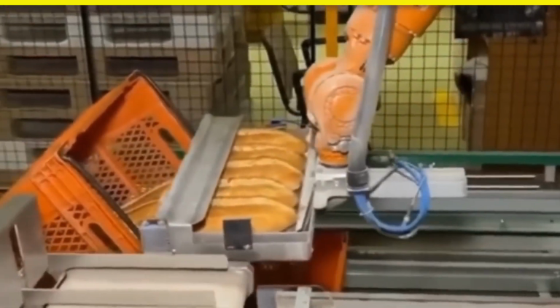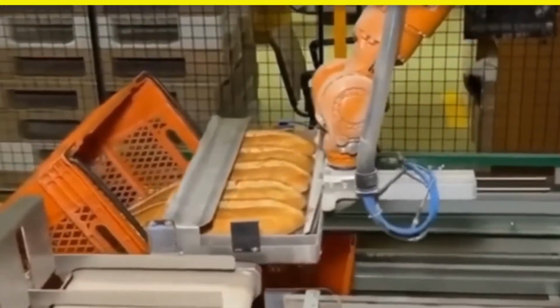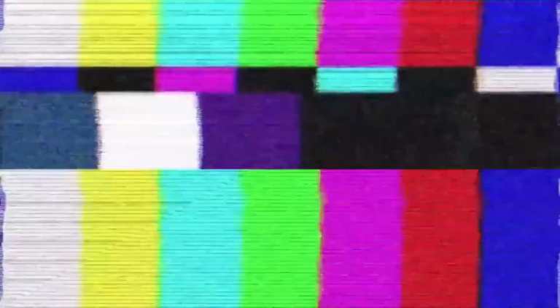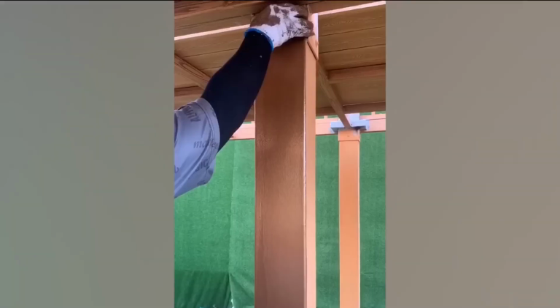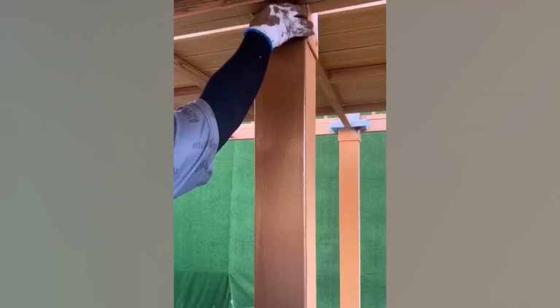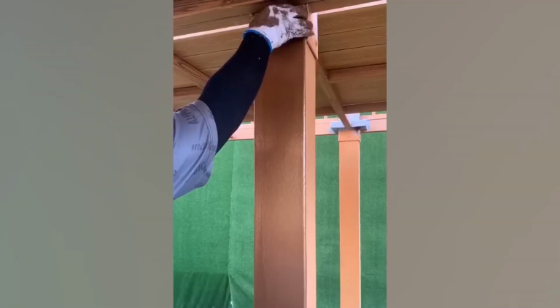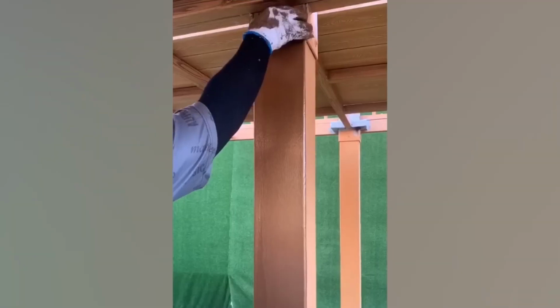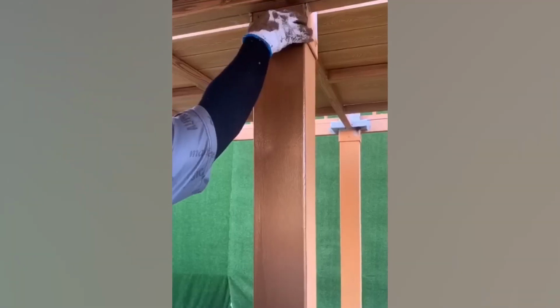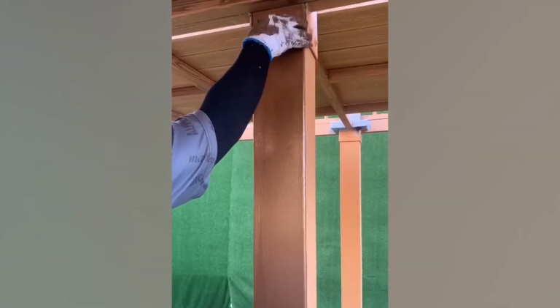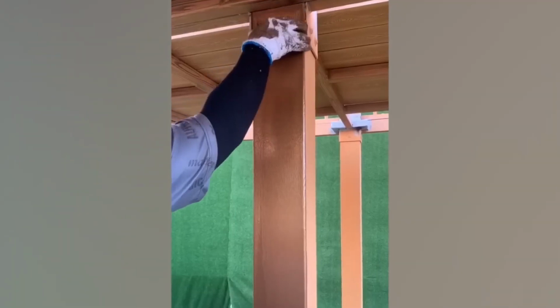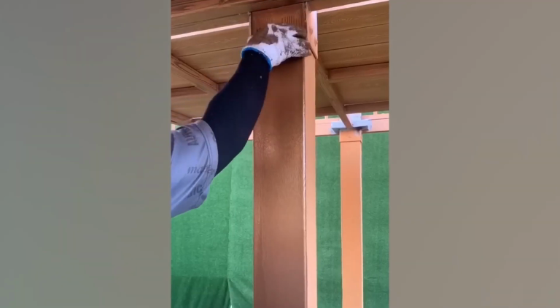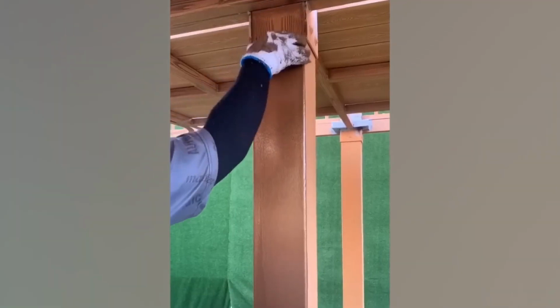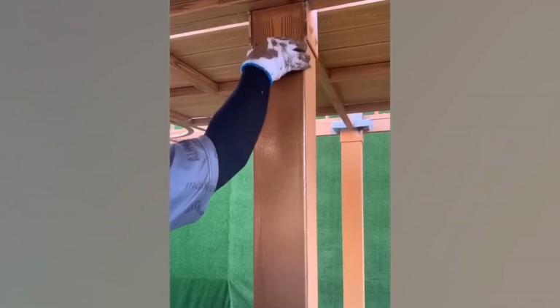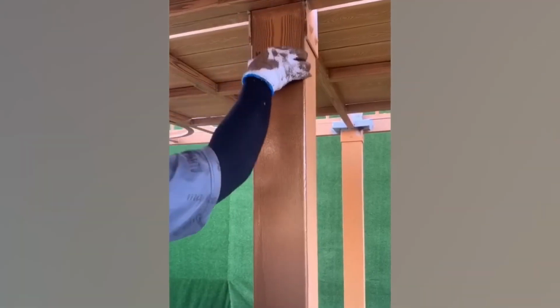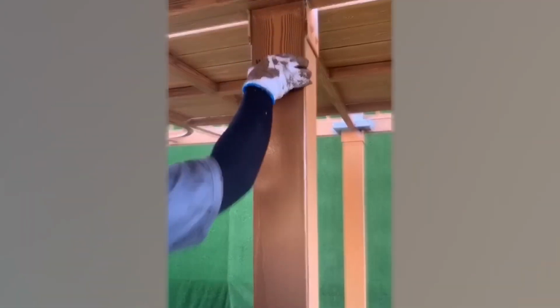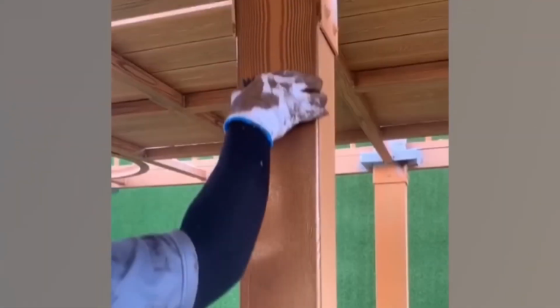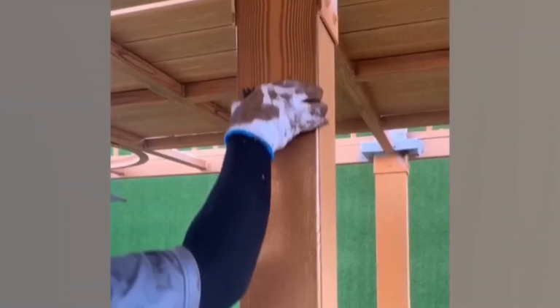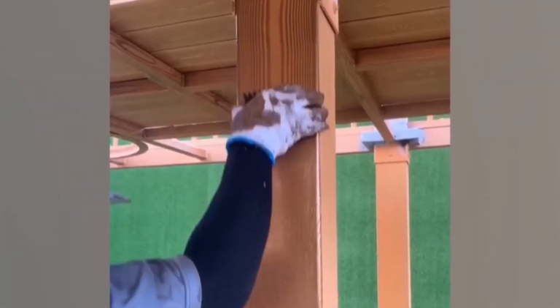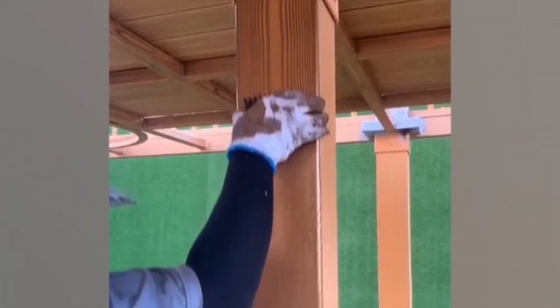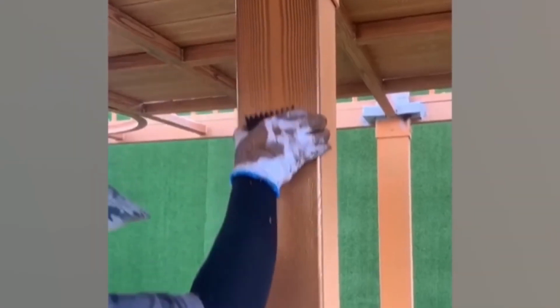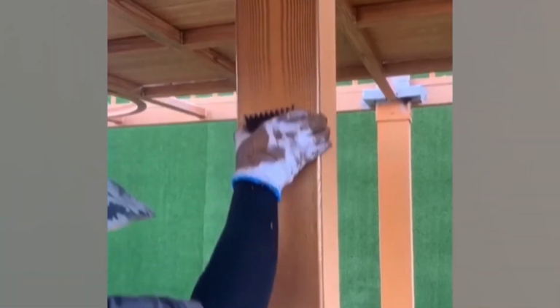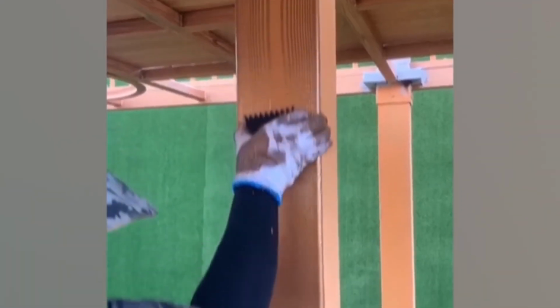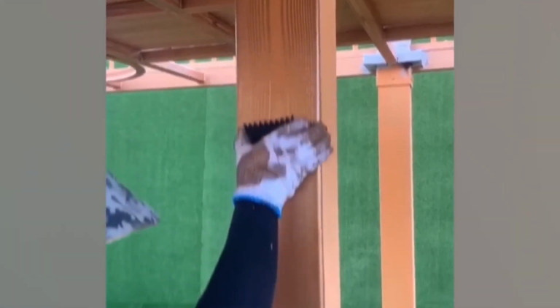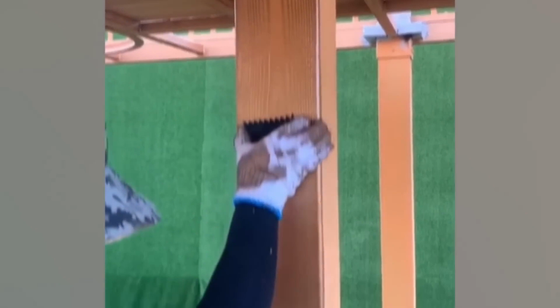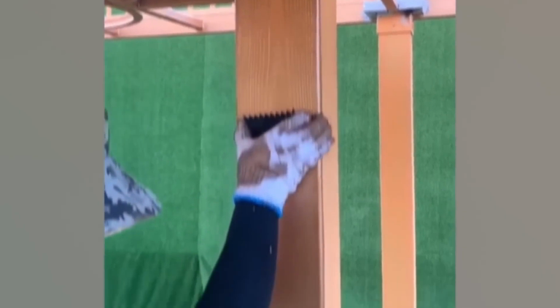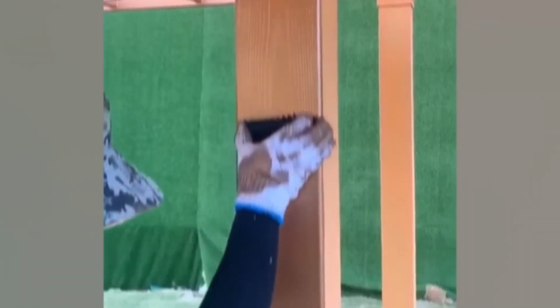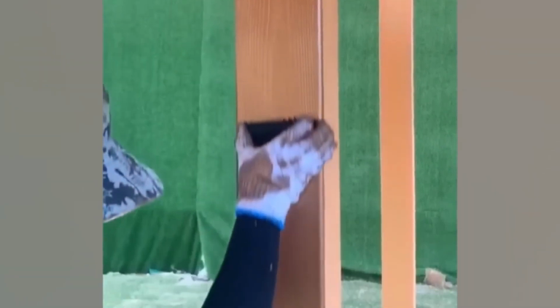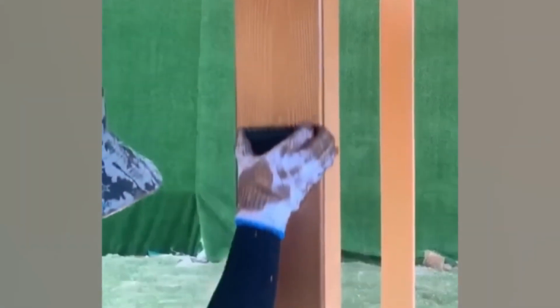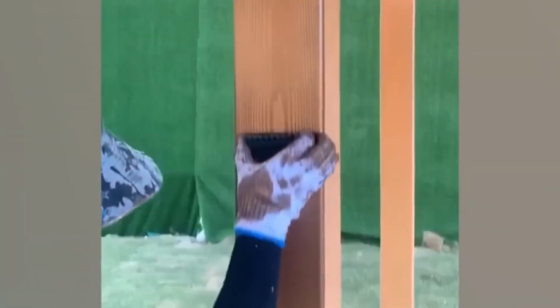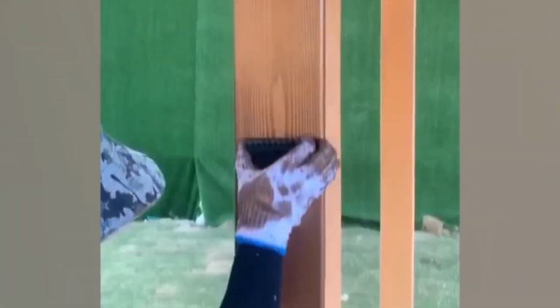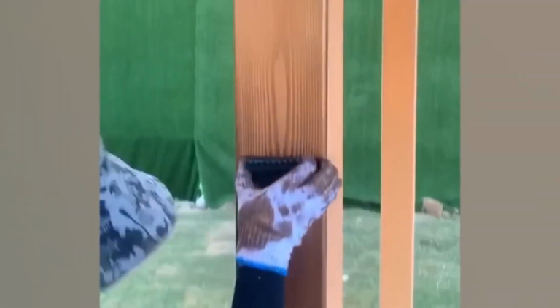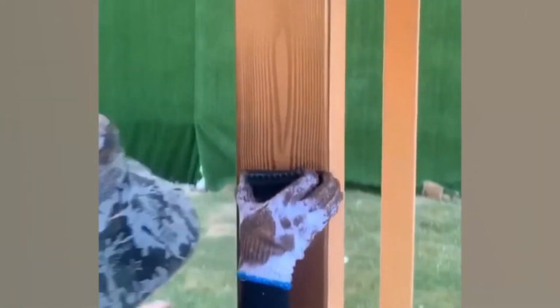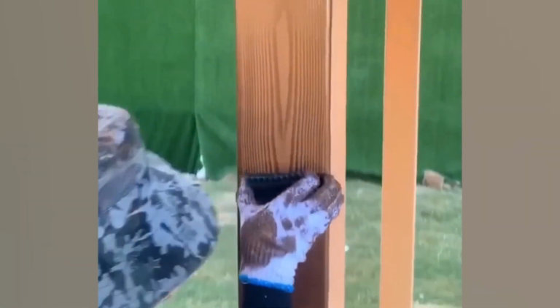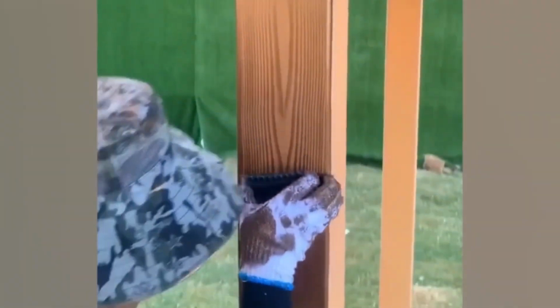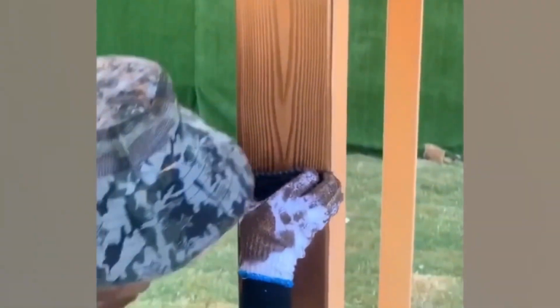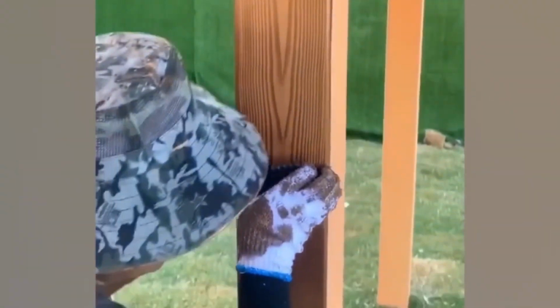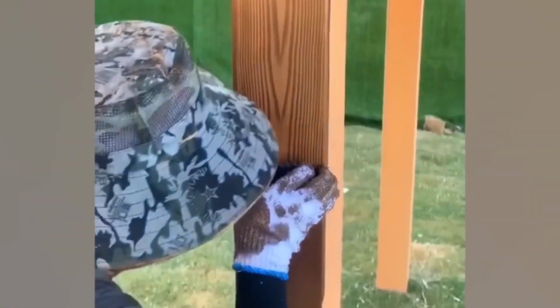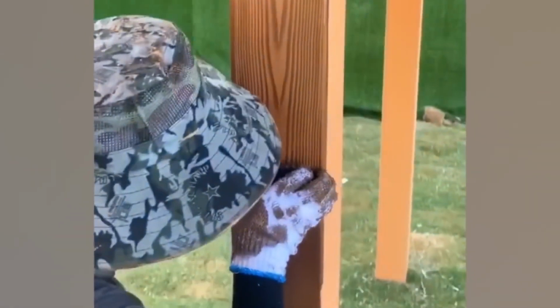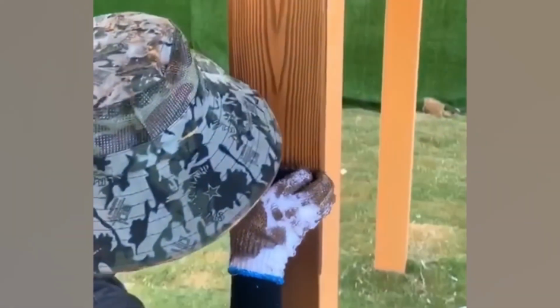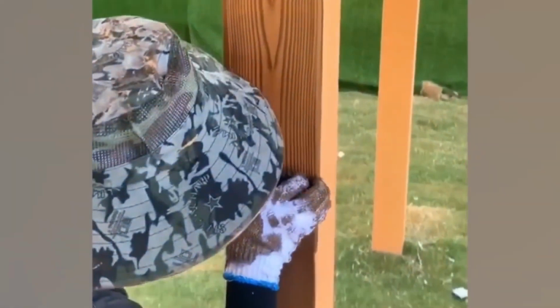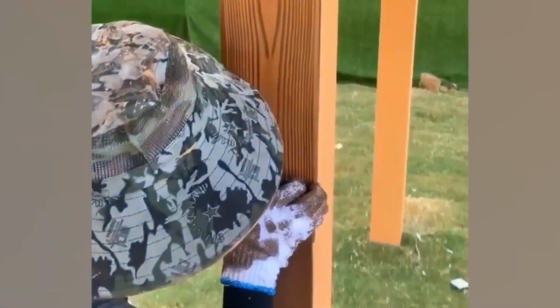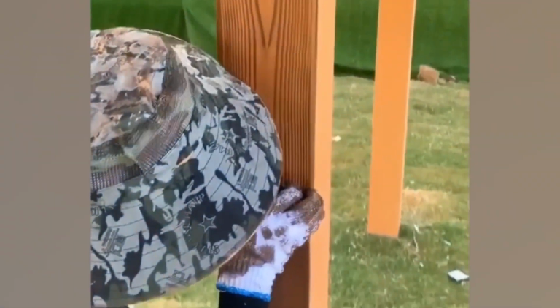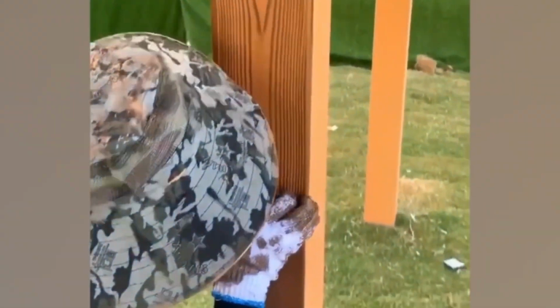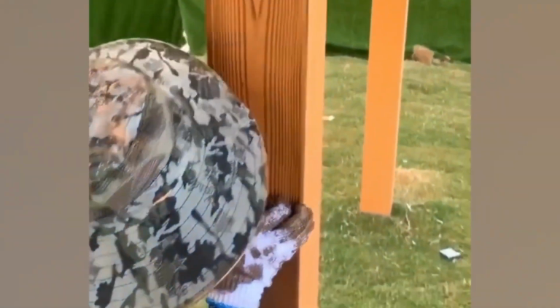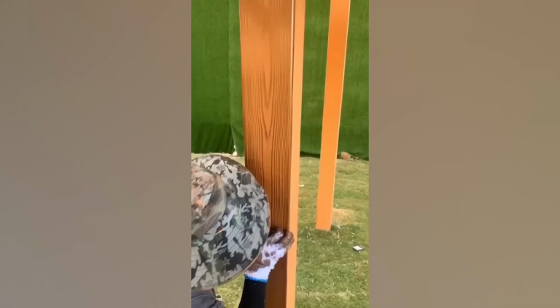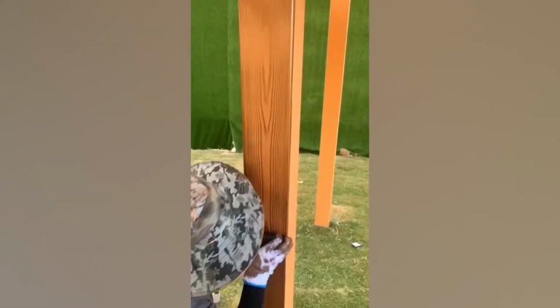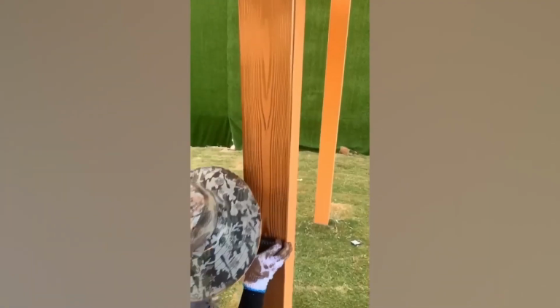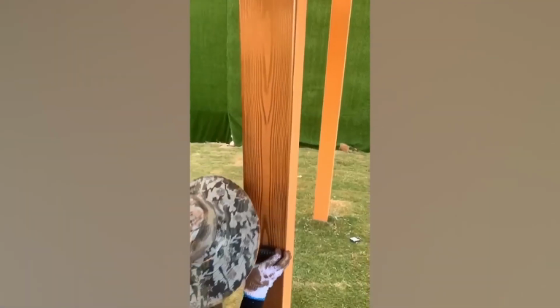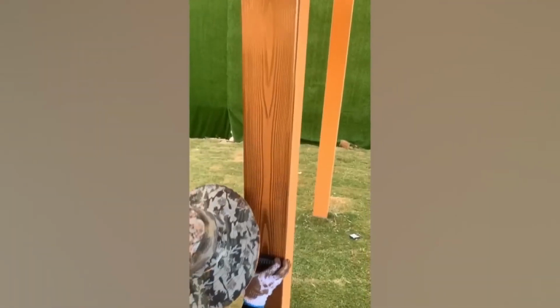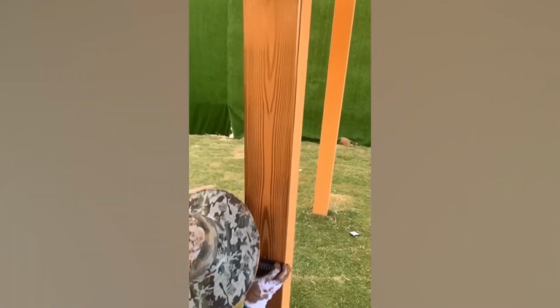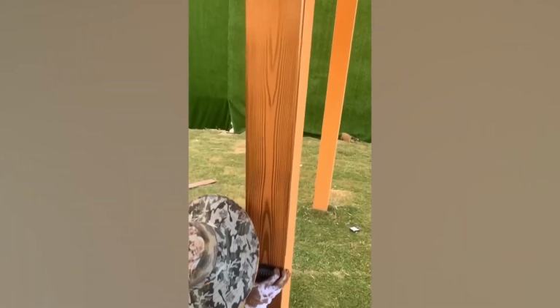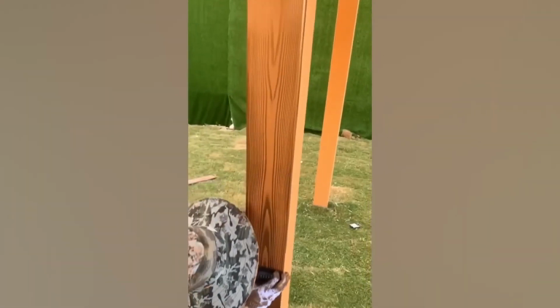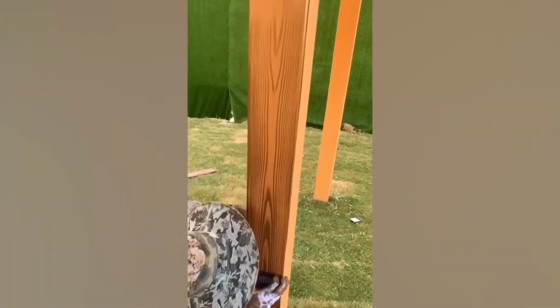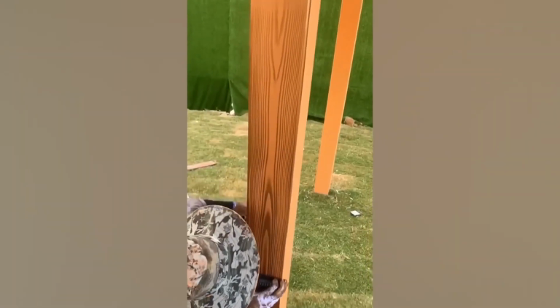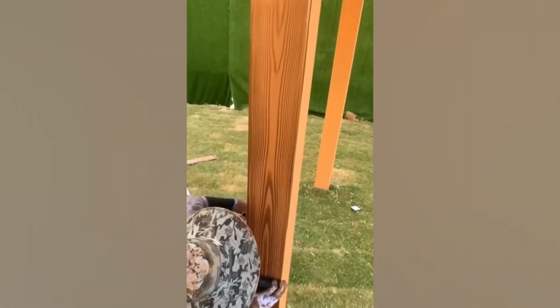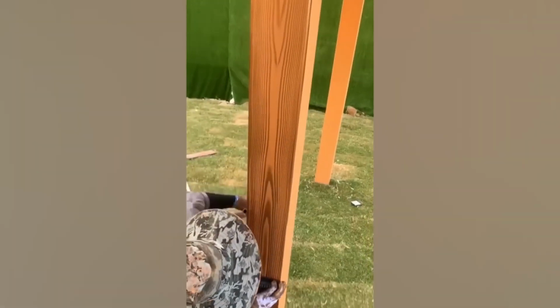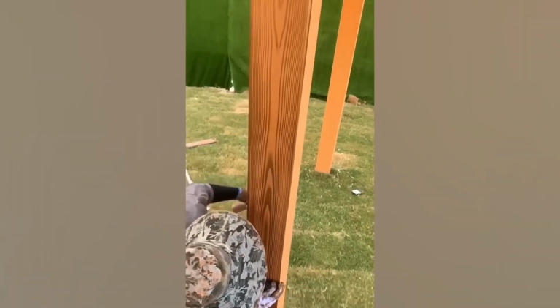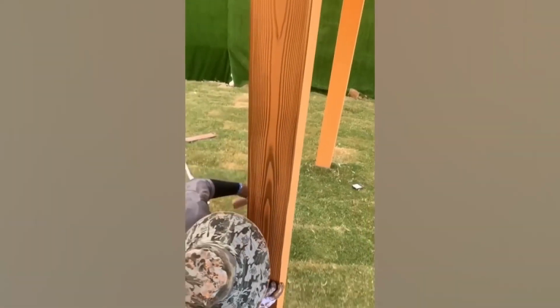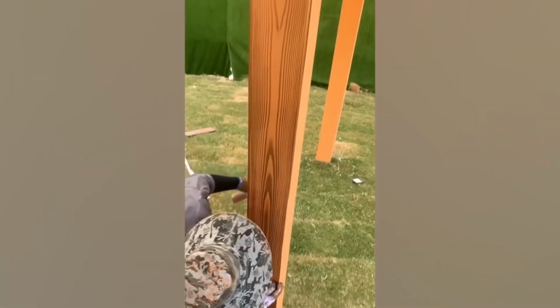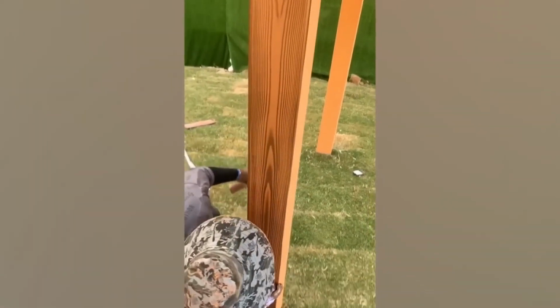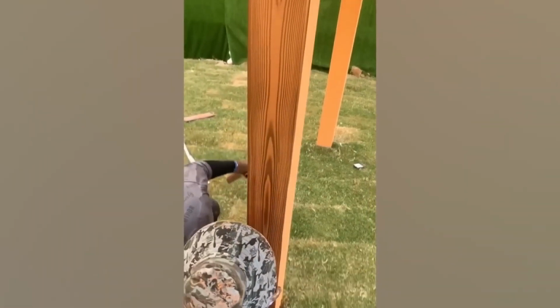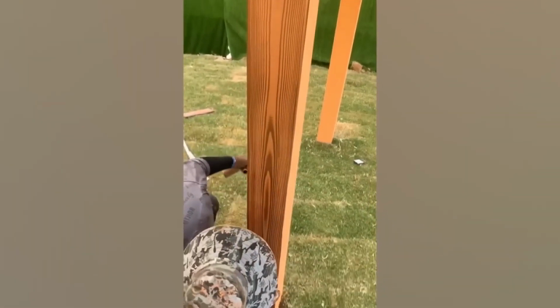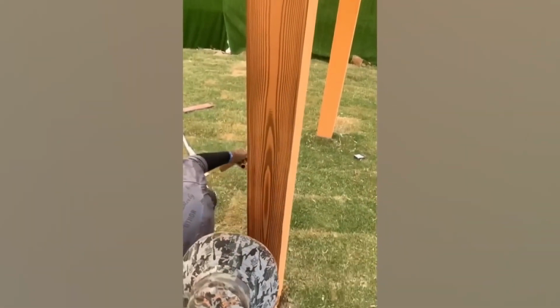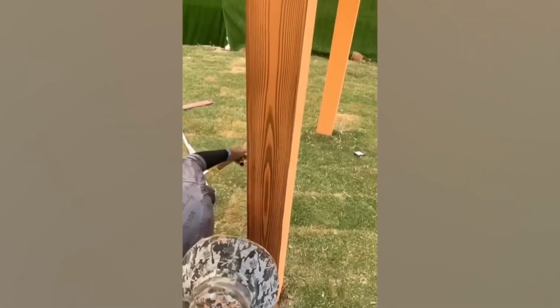I hate to ruin the magic, but that beautiful wood grain you think you have on your decorative beam? It's nothing but impressive paint trickery.